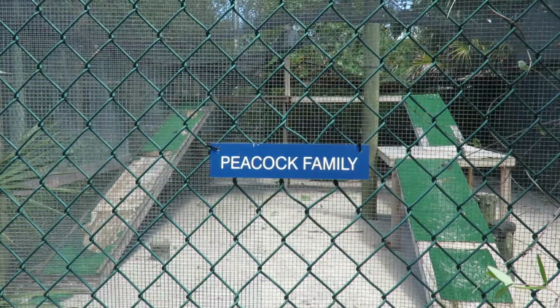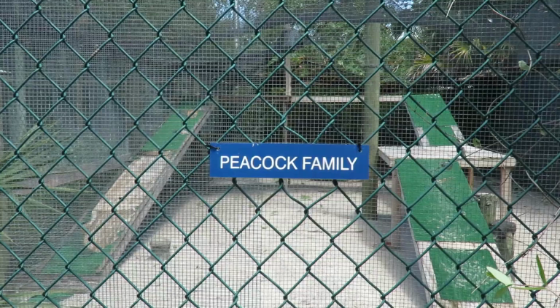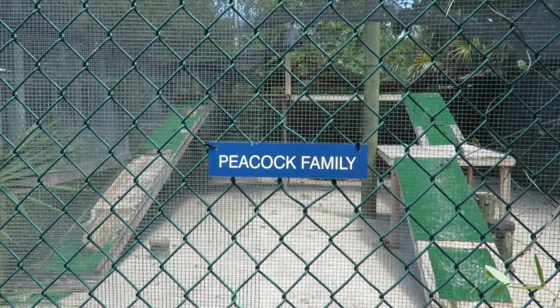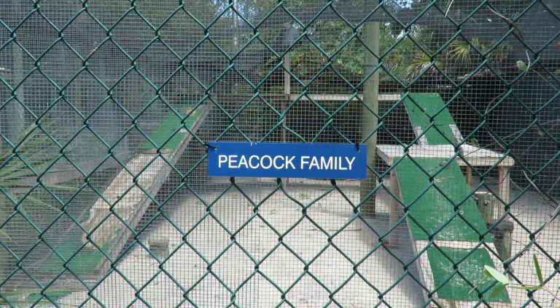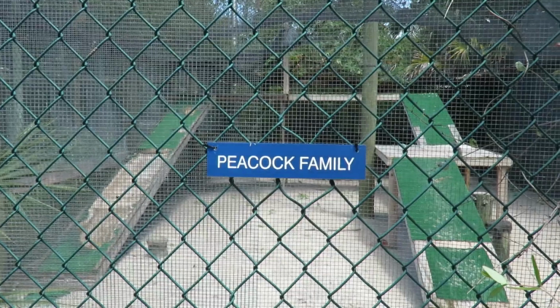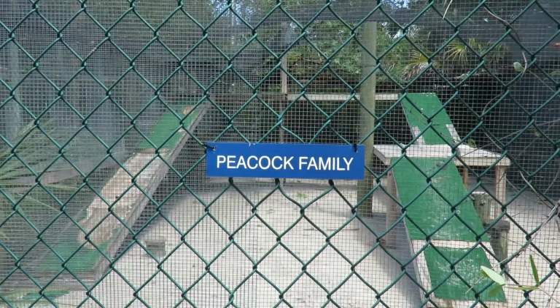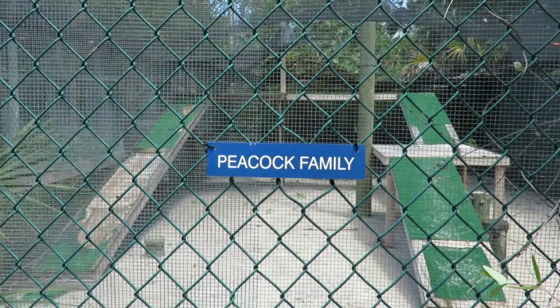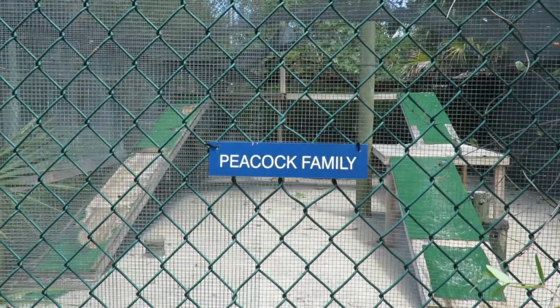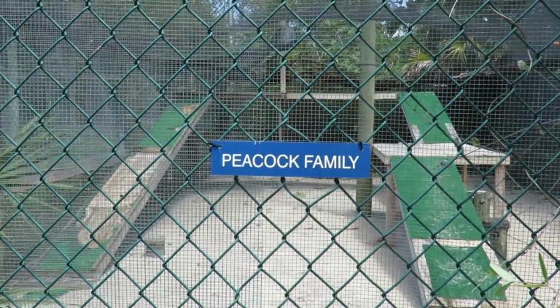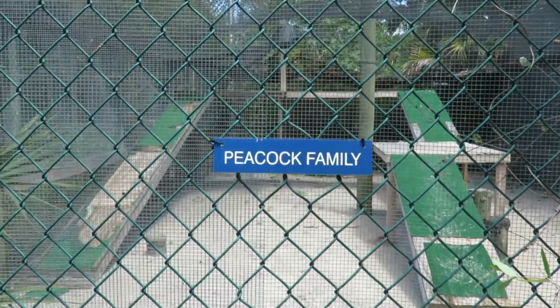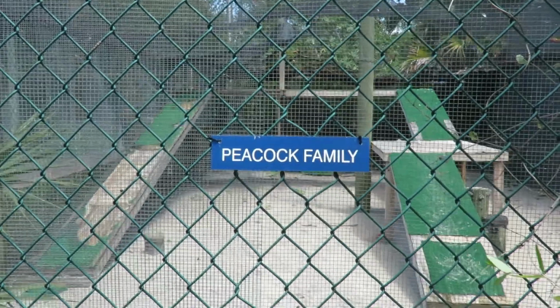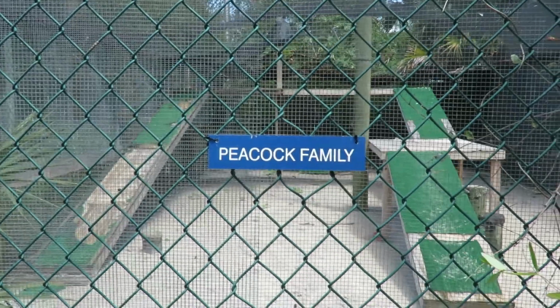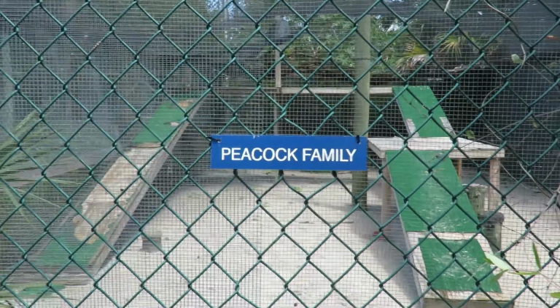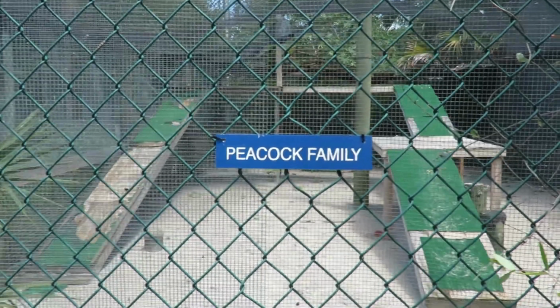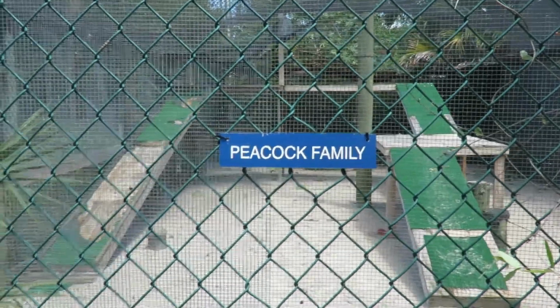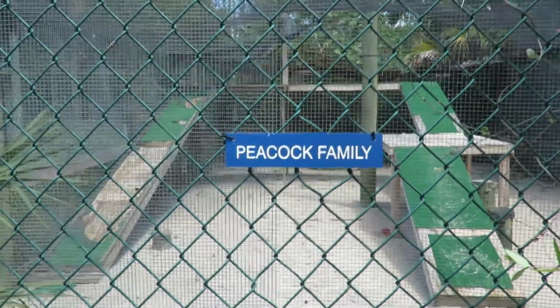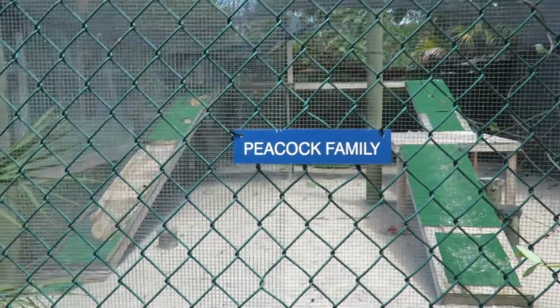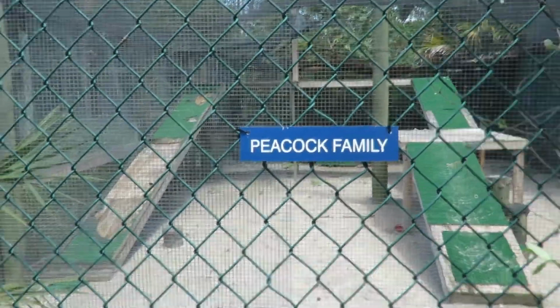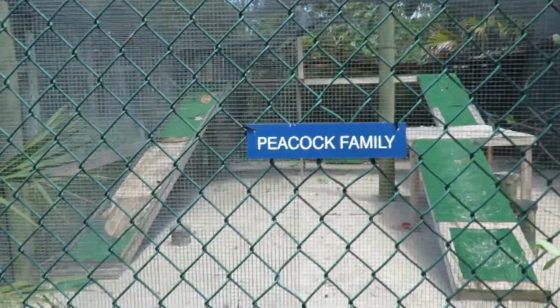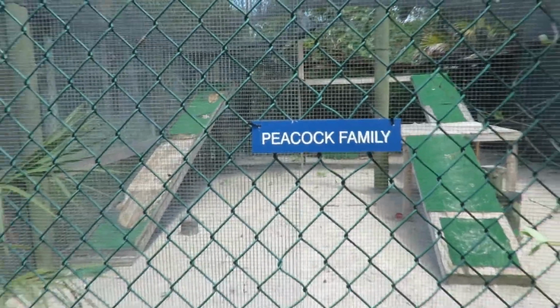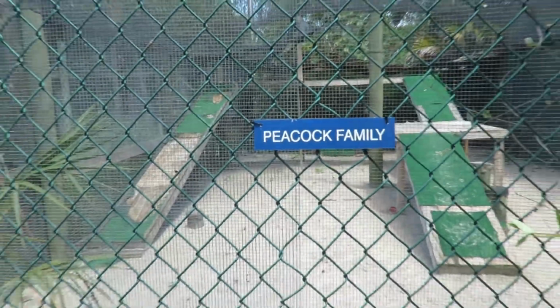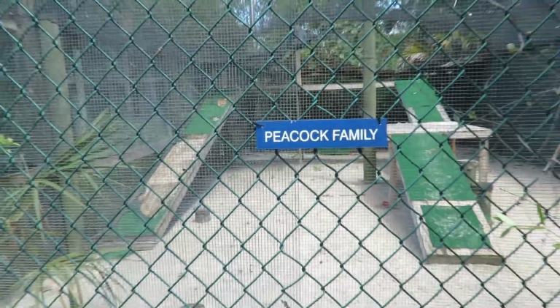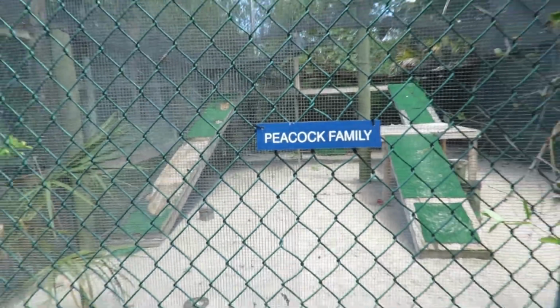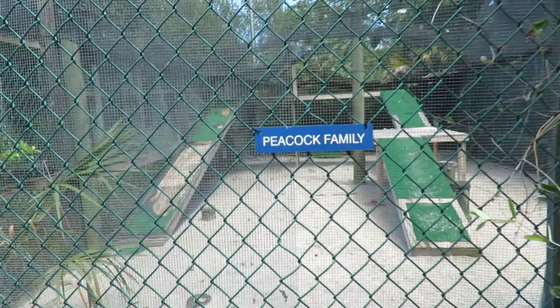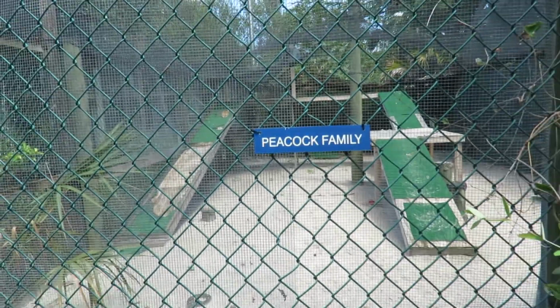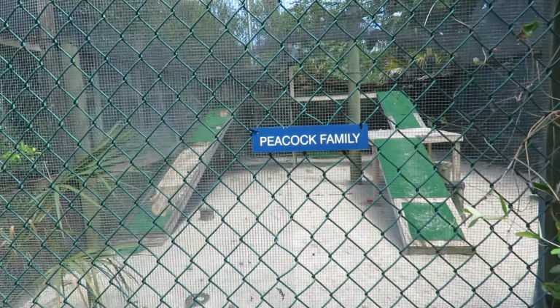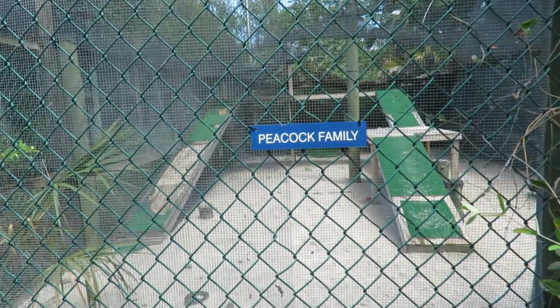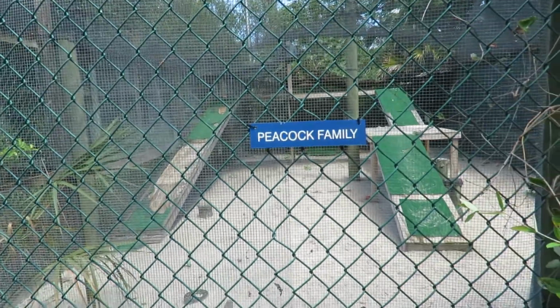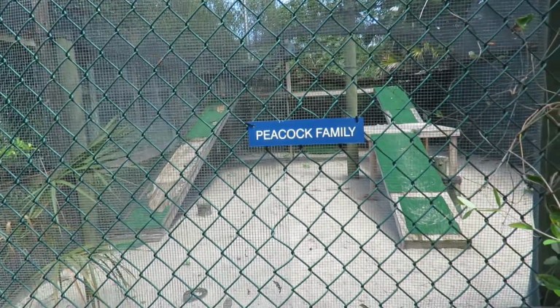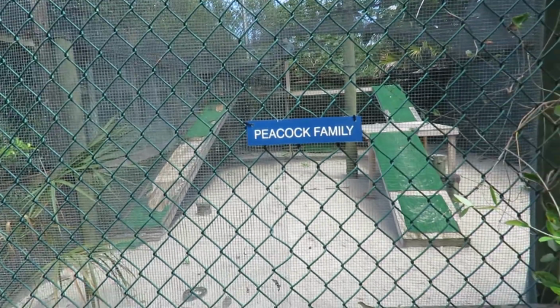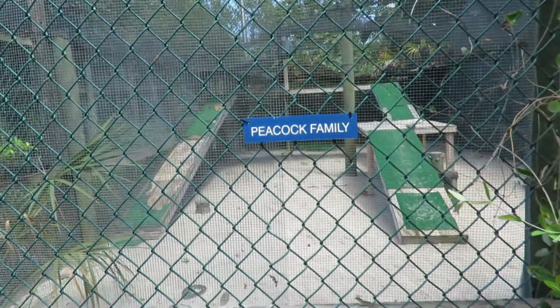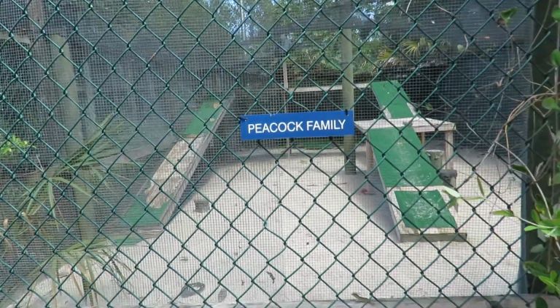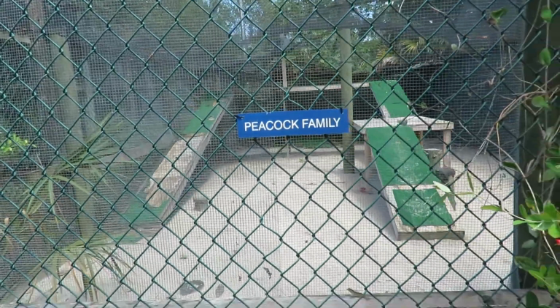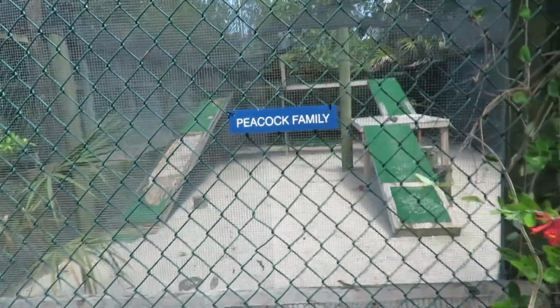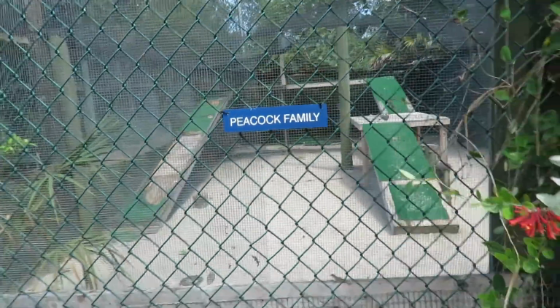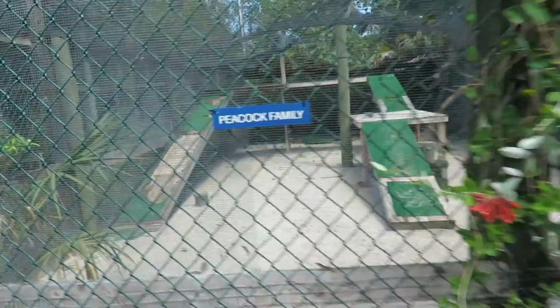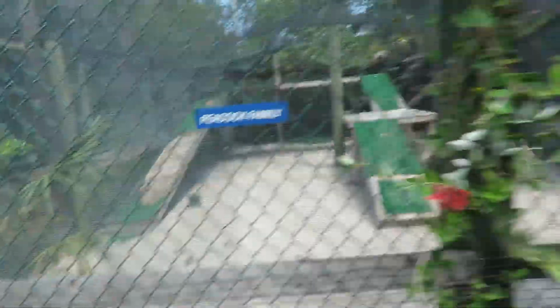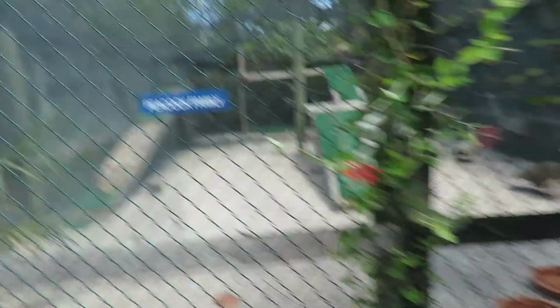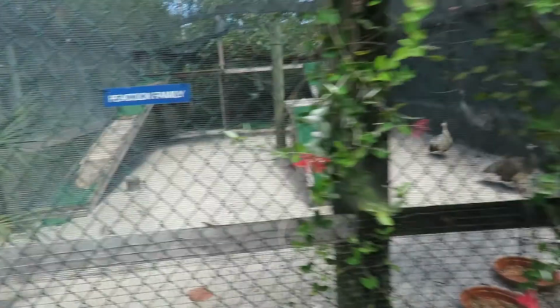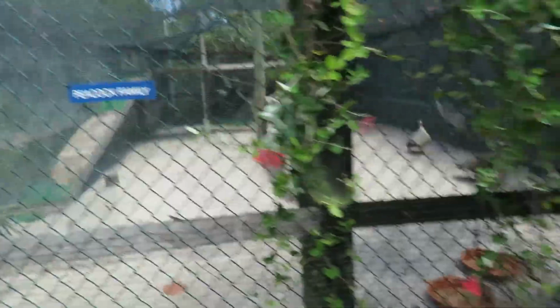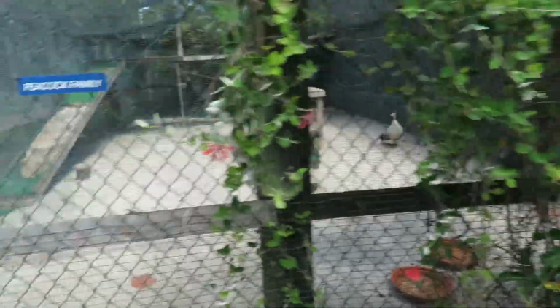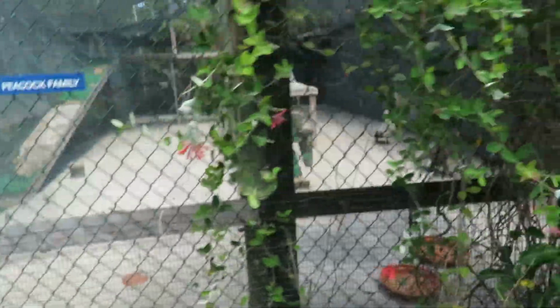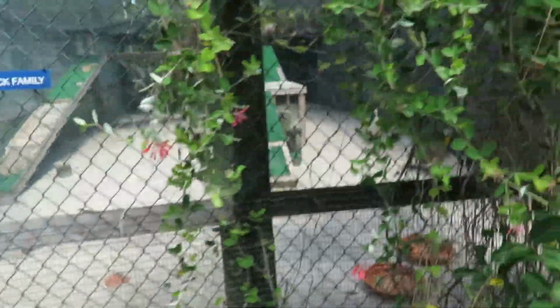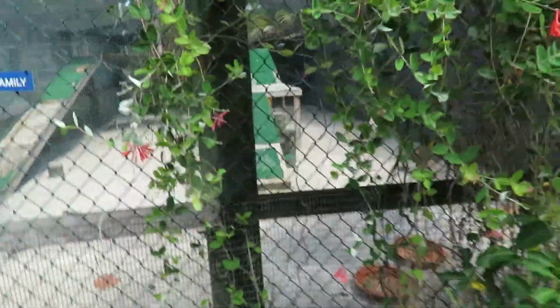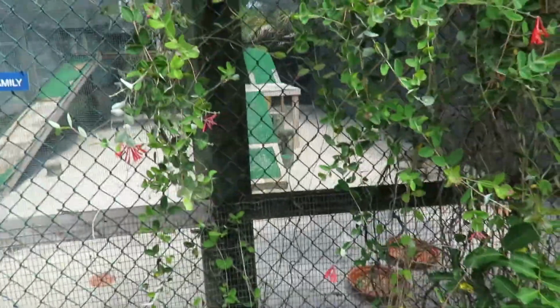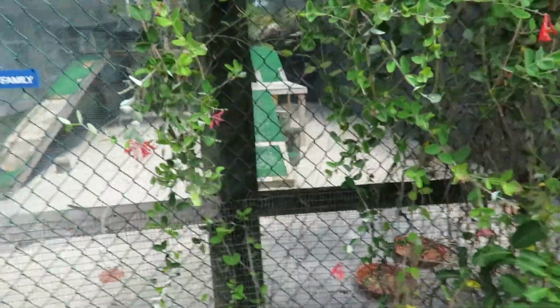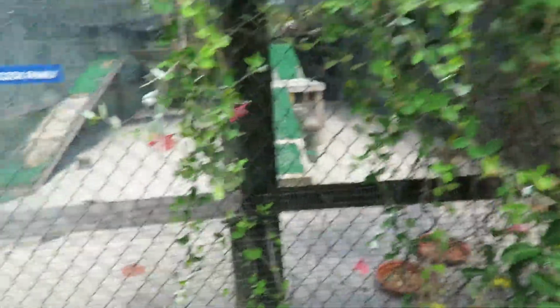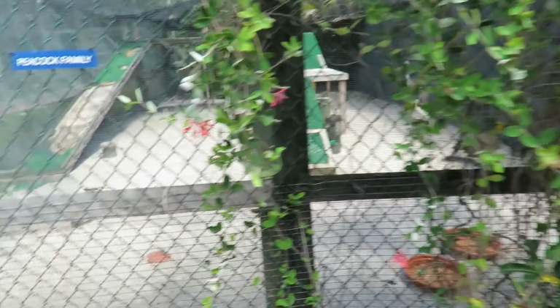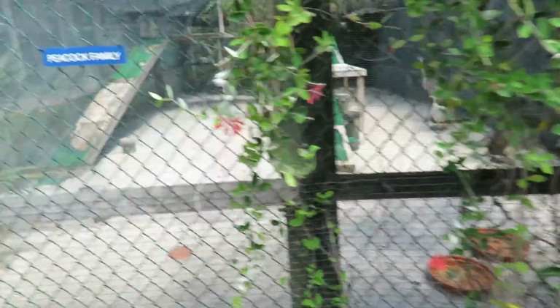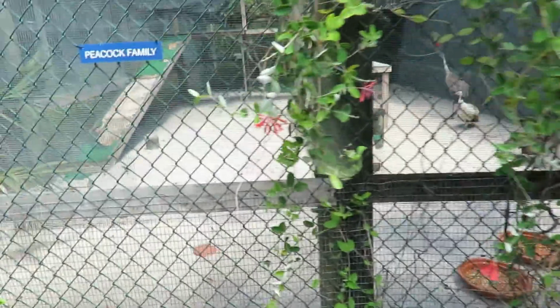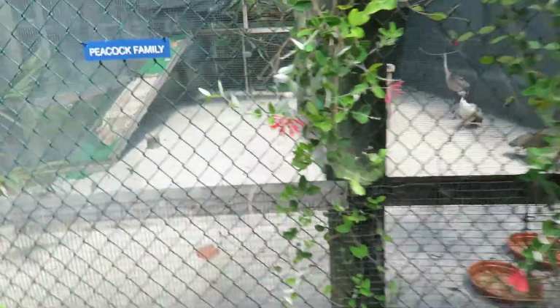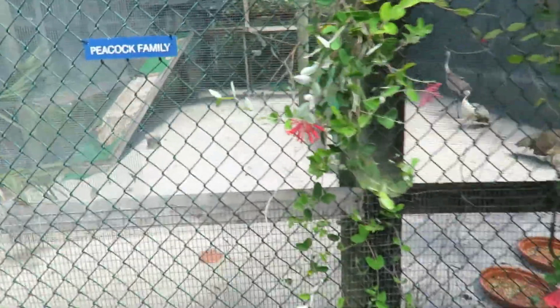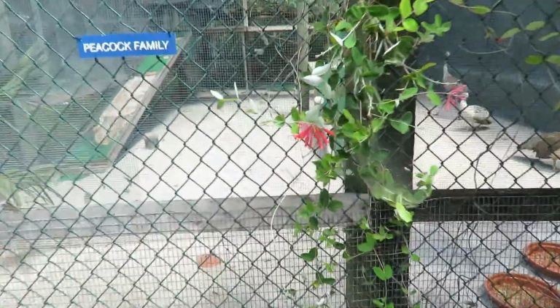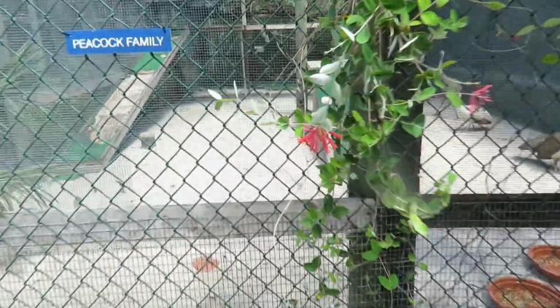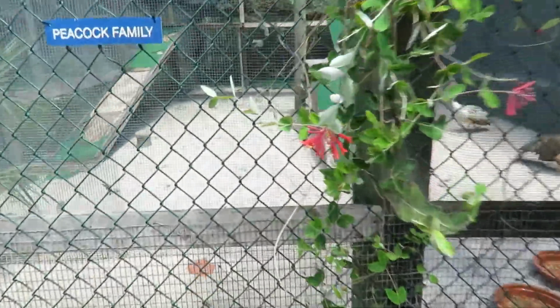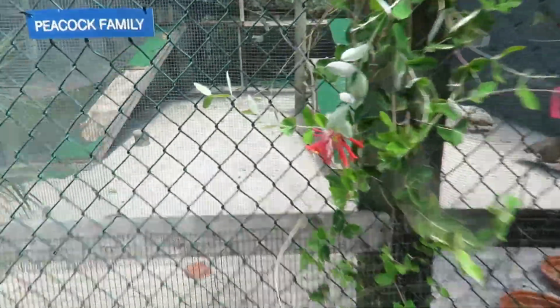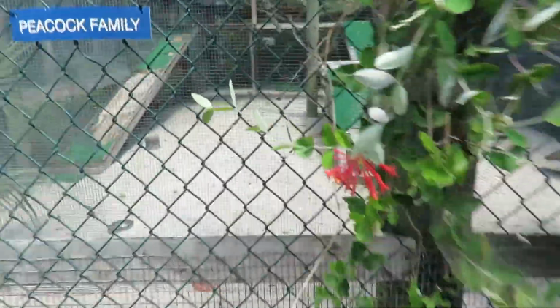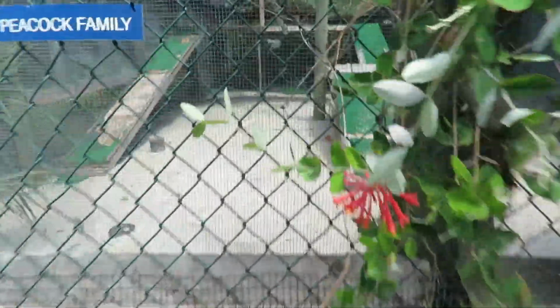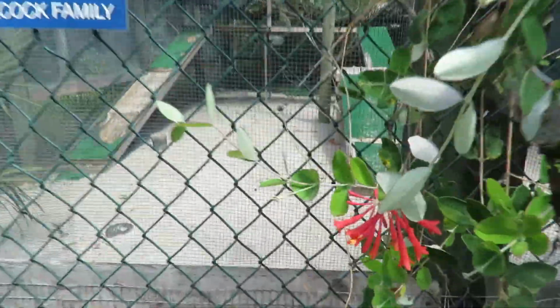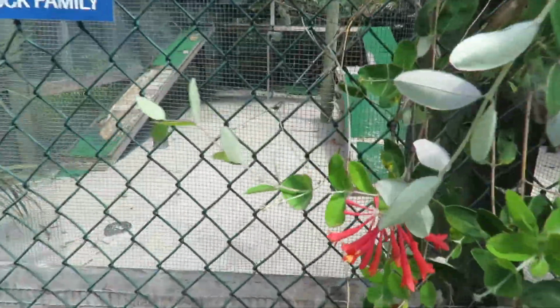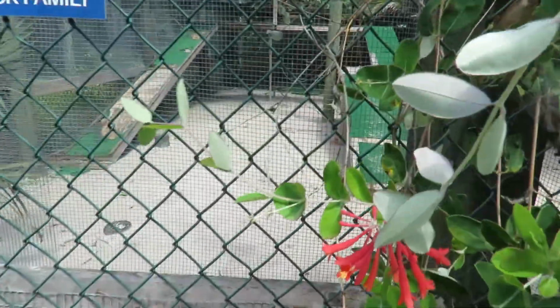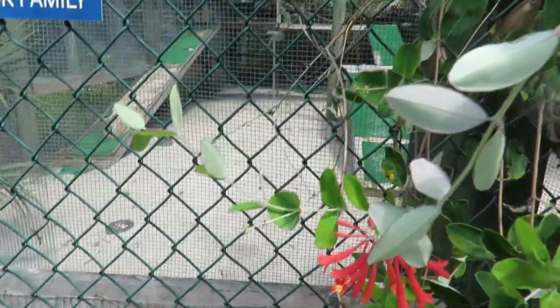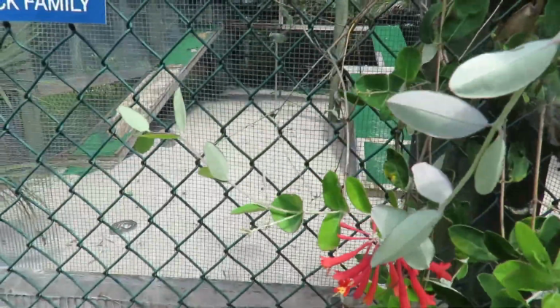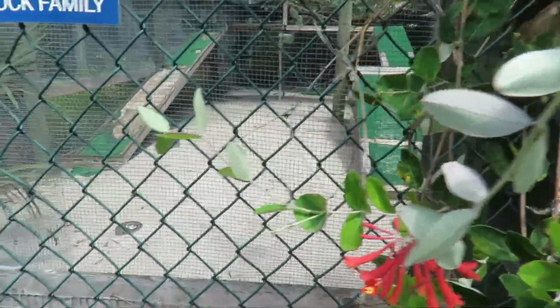Good morning everybody. This is Karen Martz and we are at the peacock family. Oh my gosh, guys, there's a sandhill crane in here.